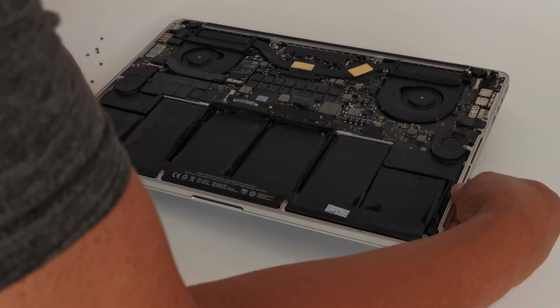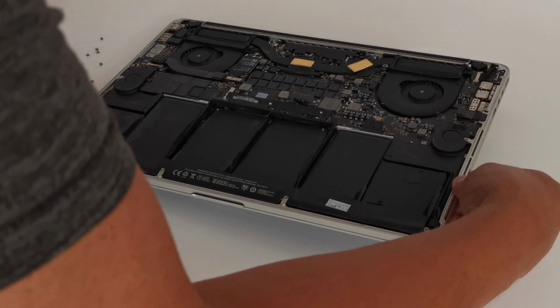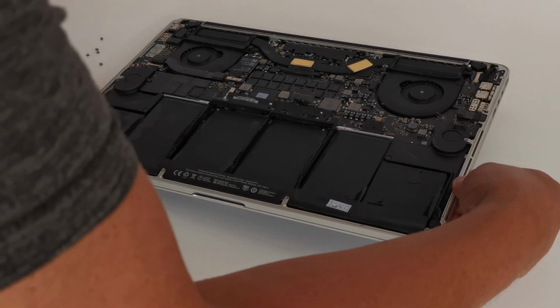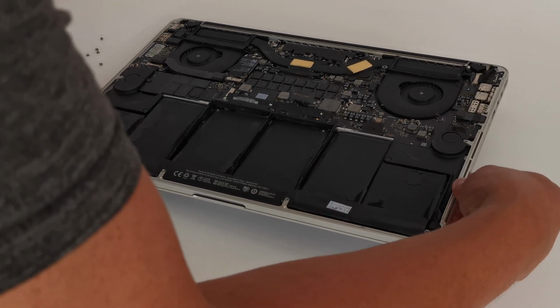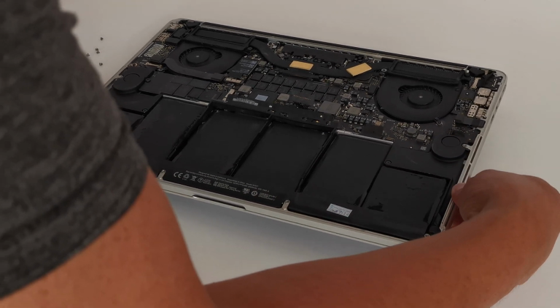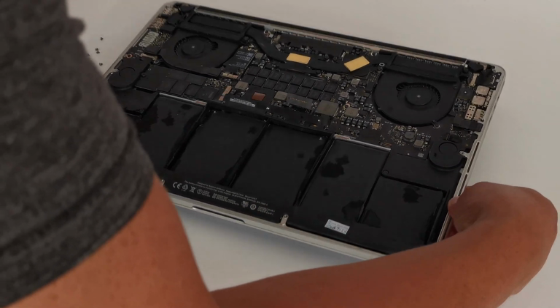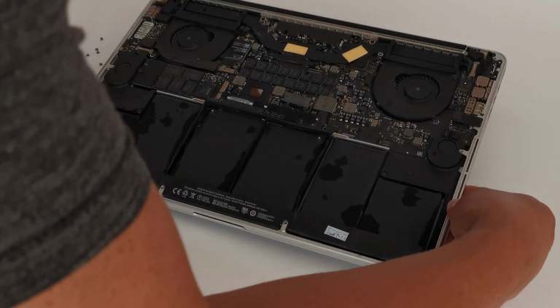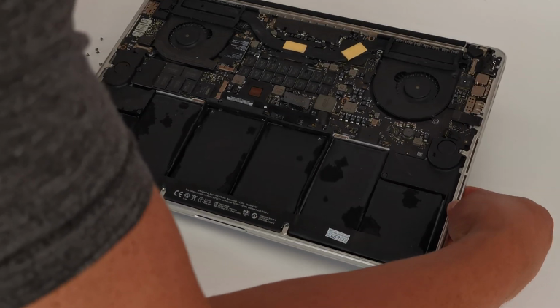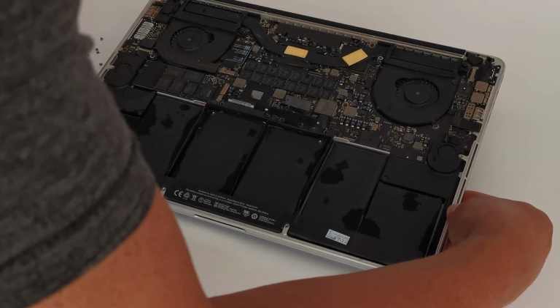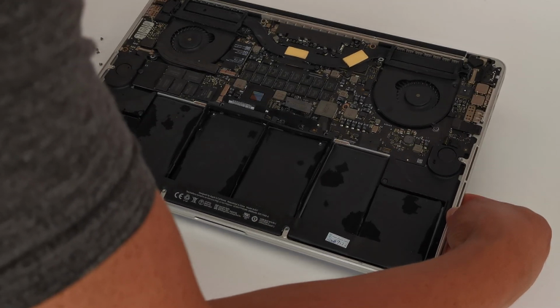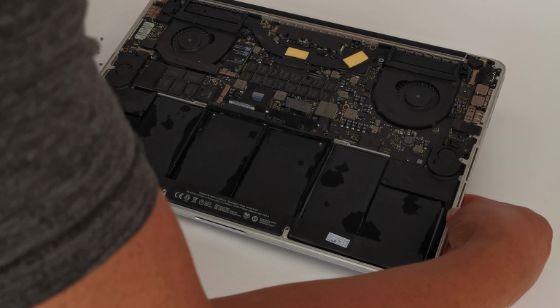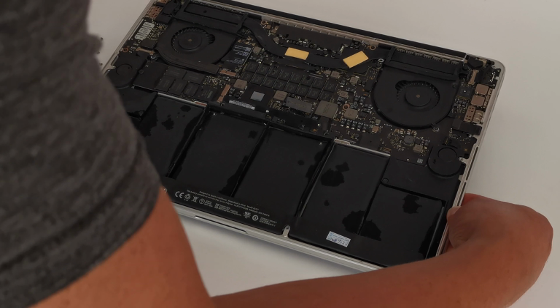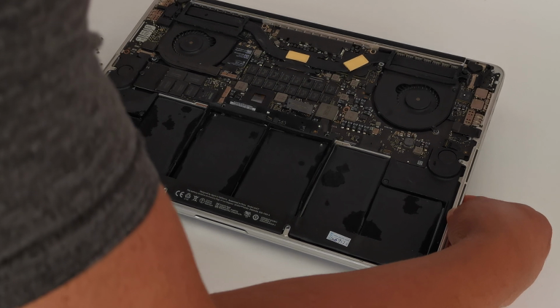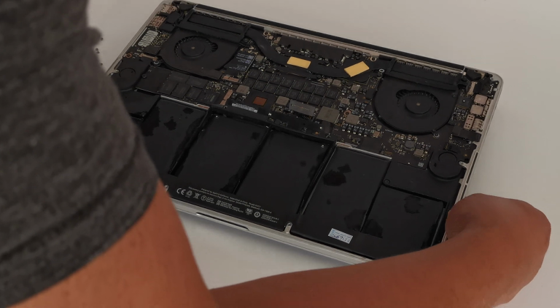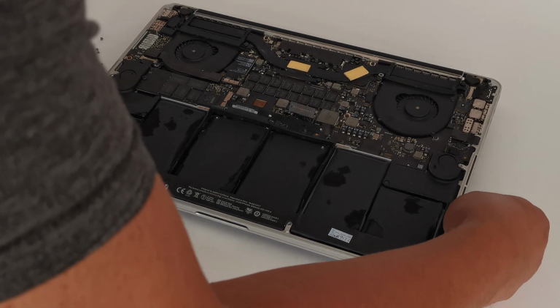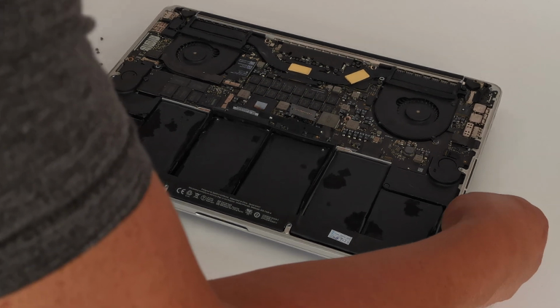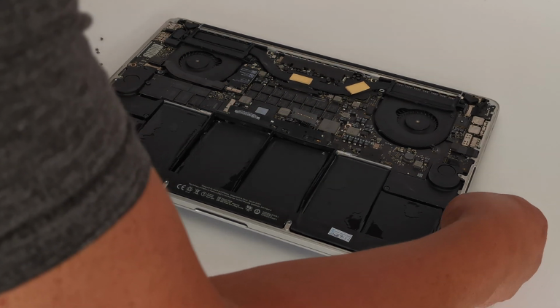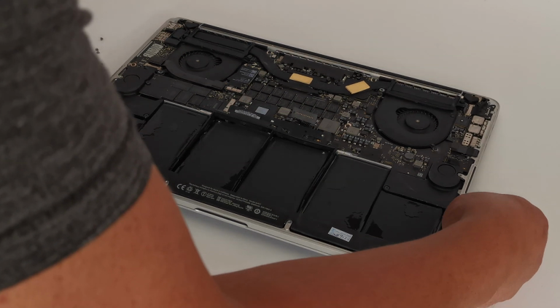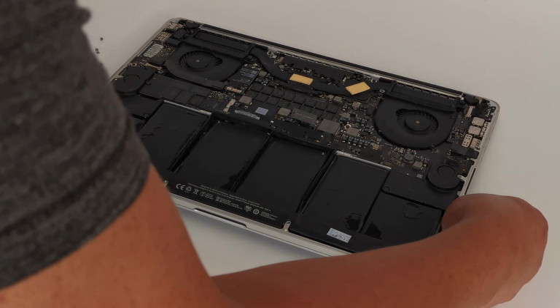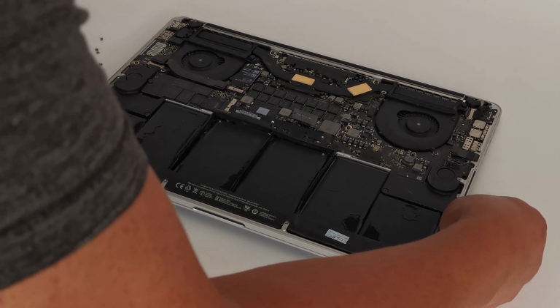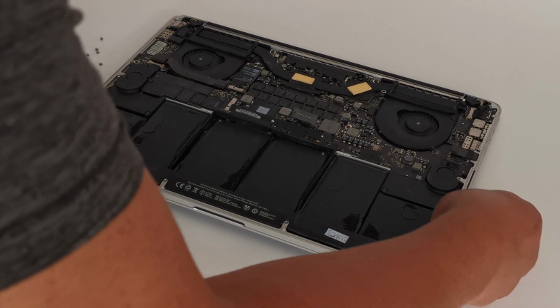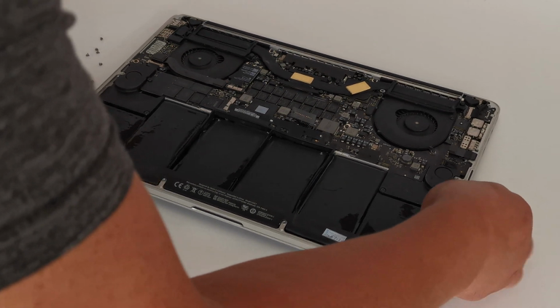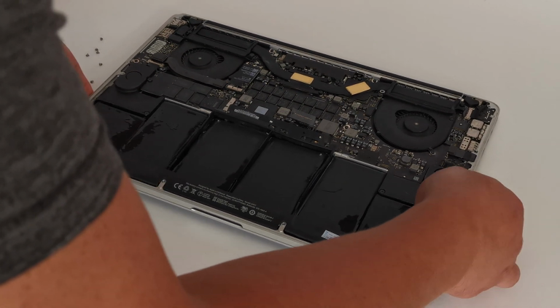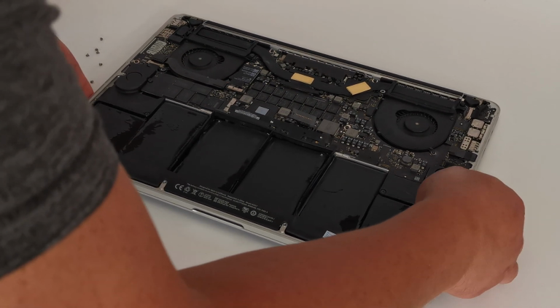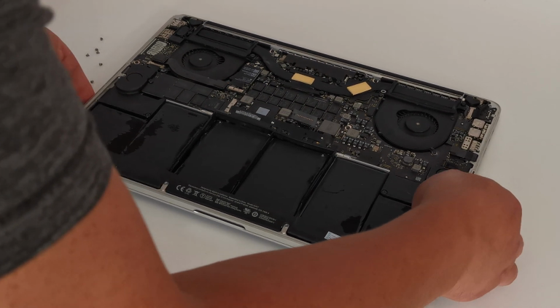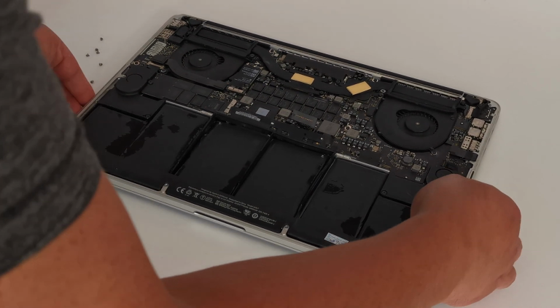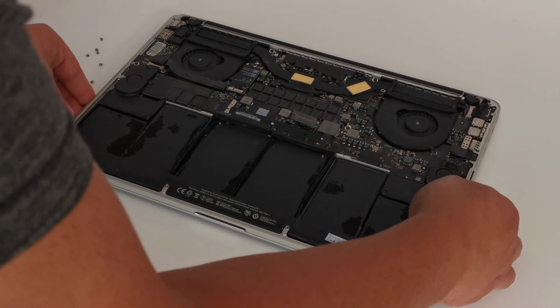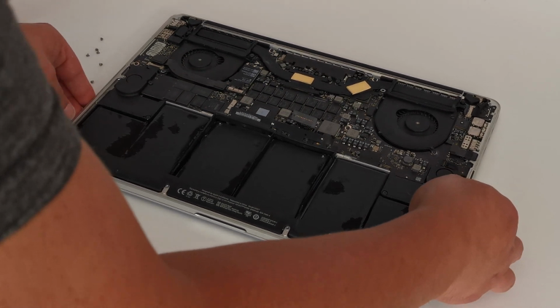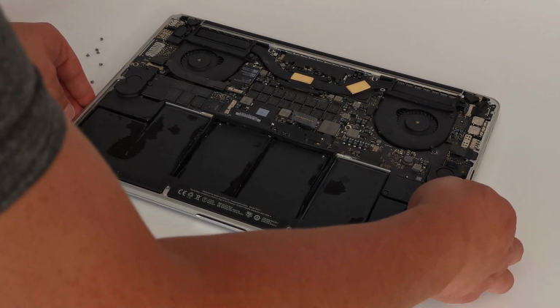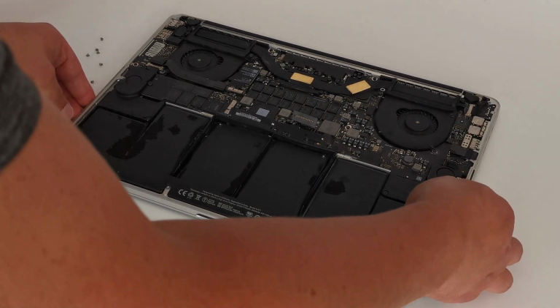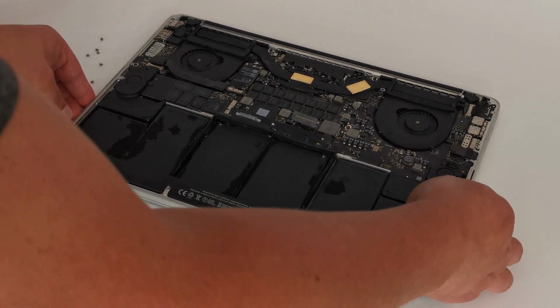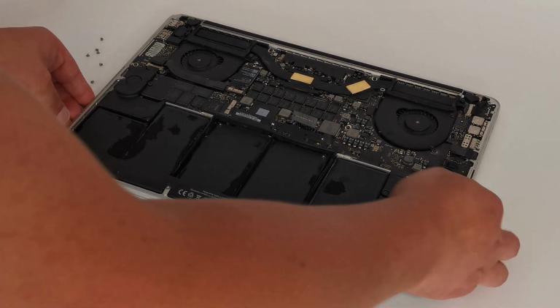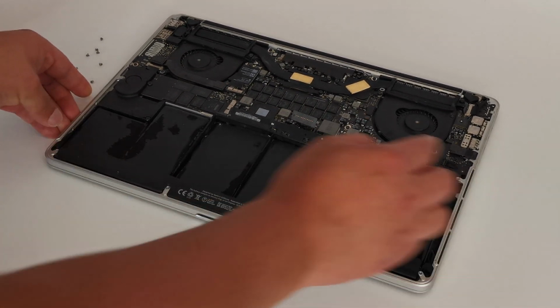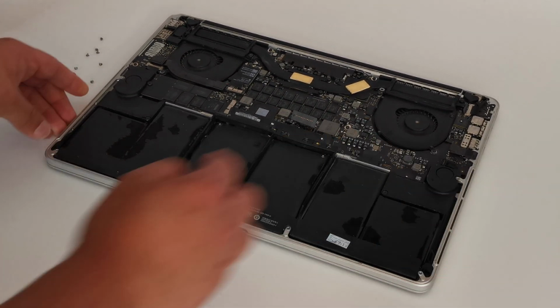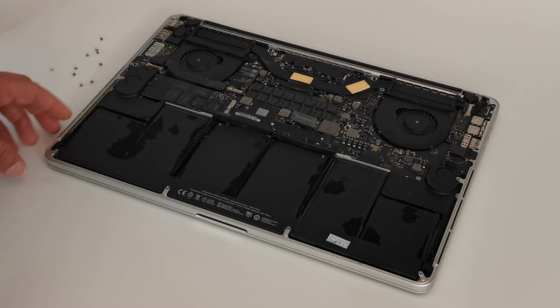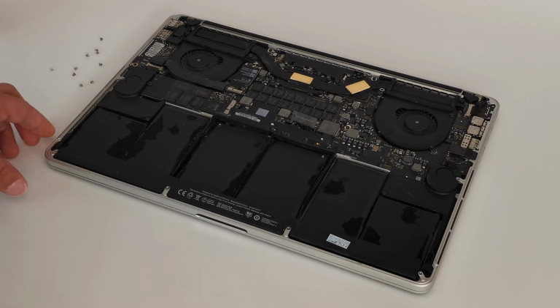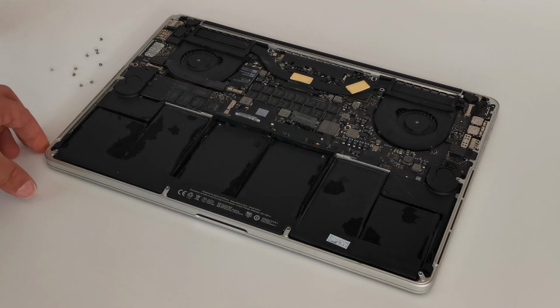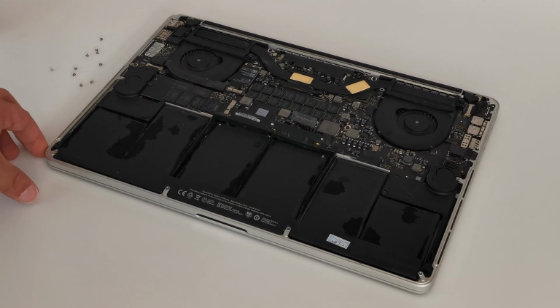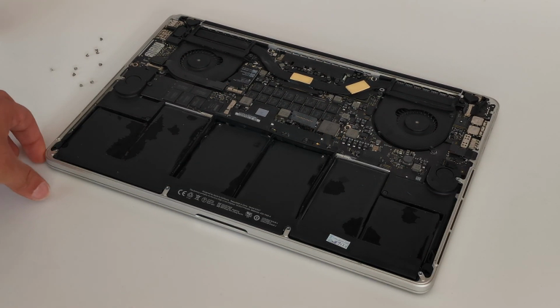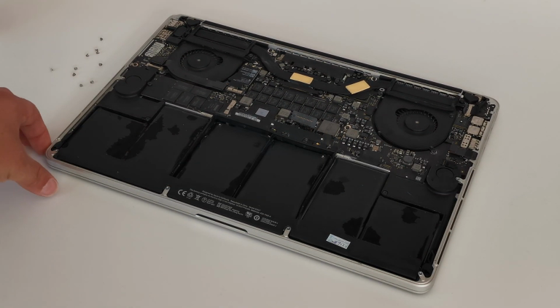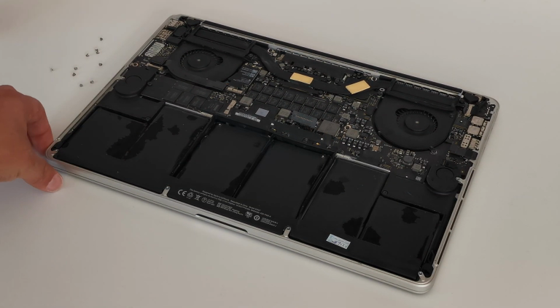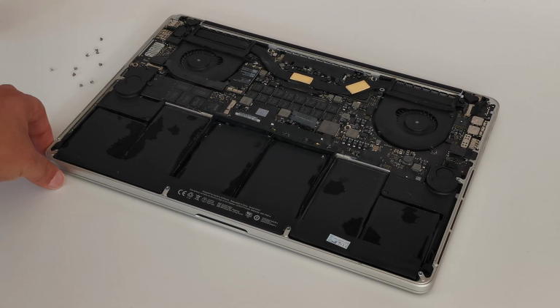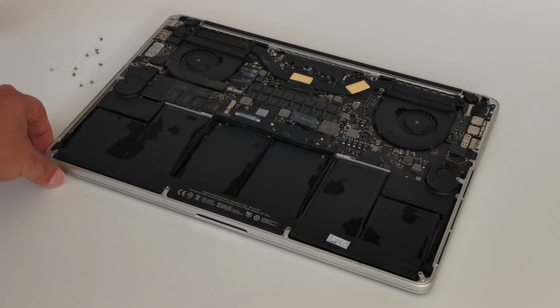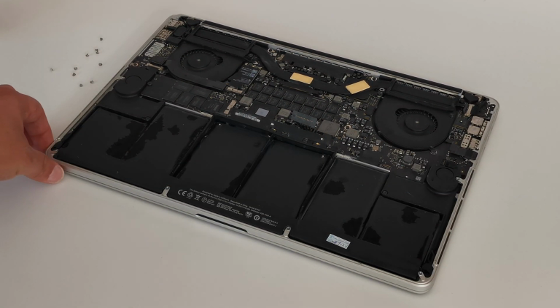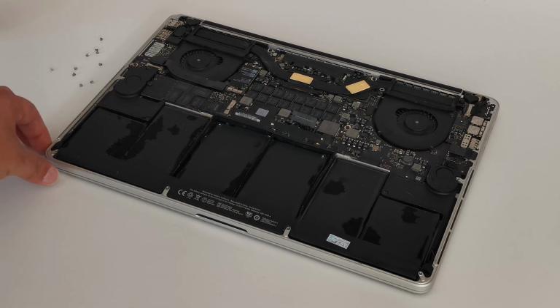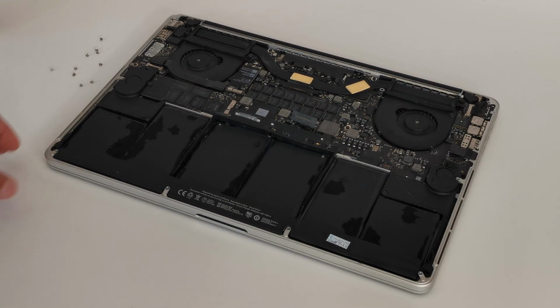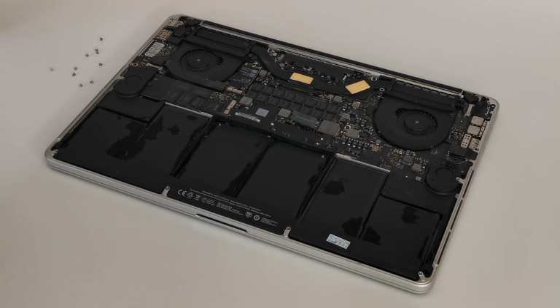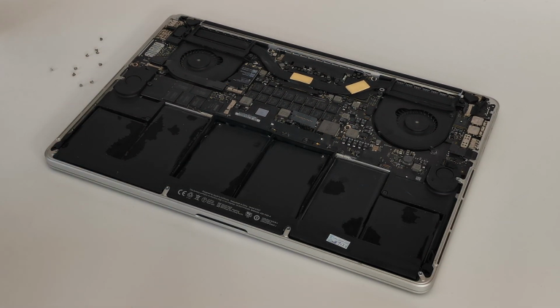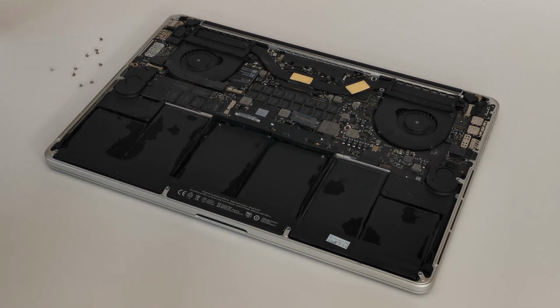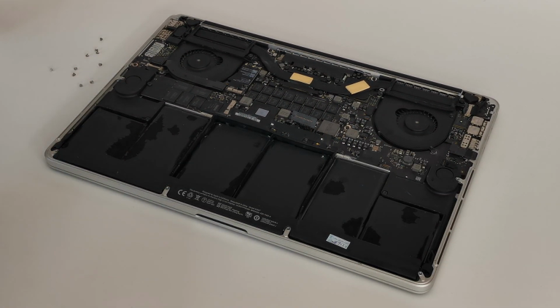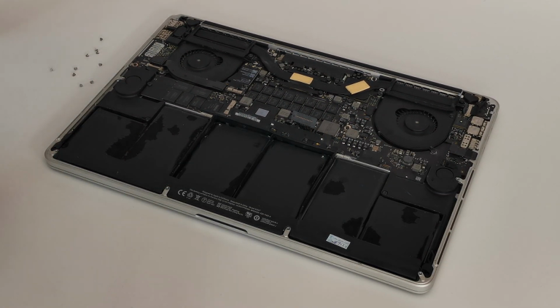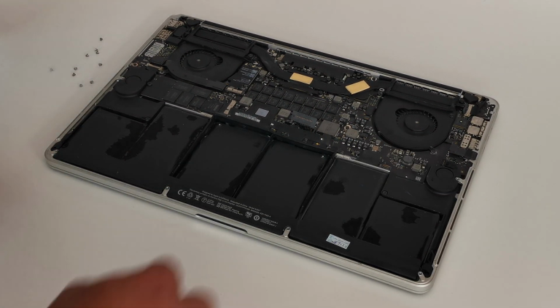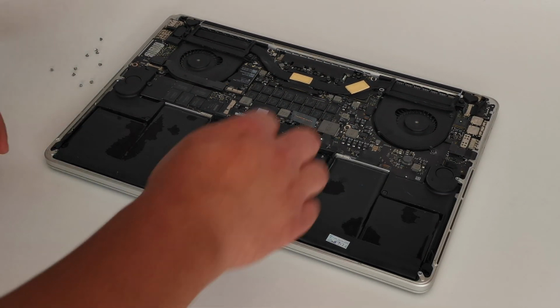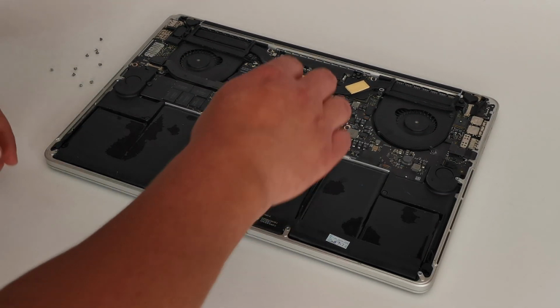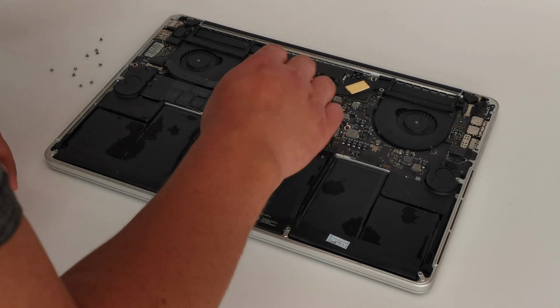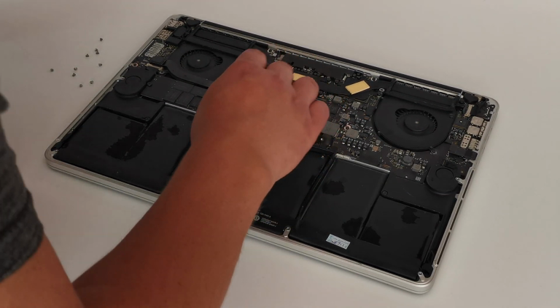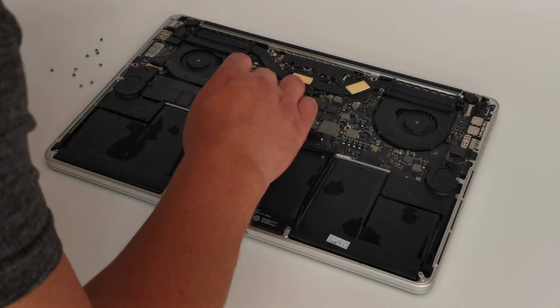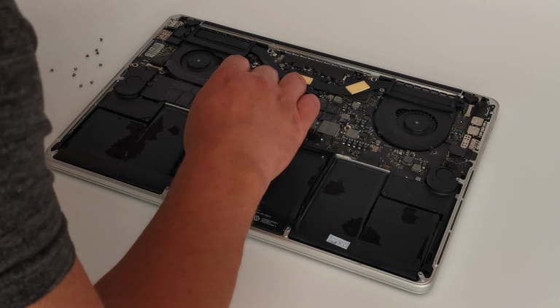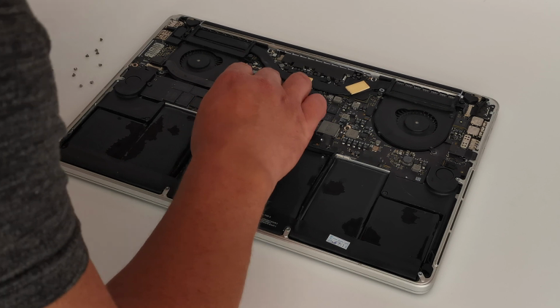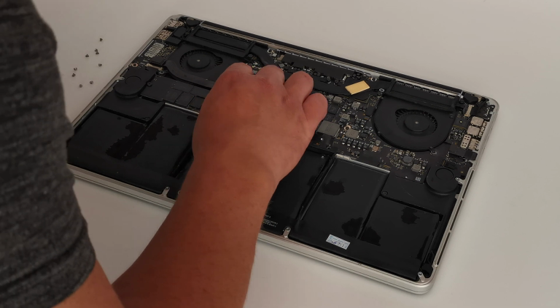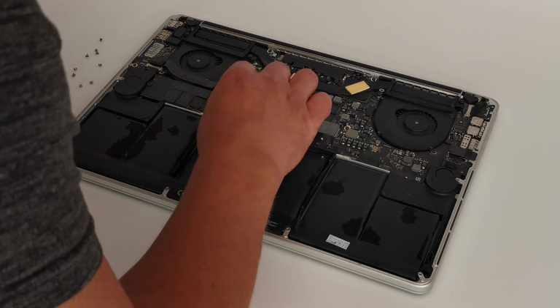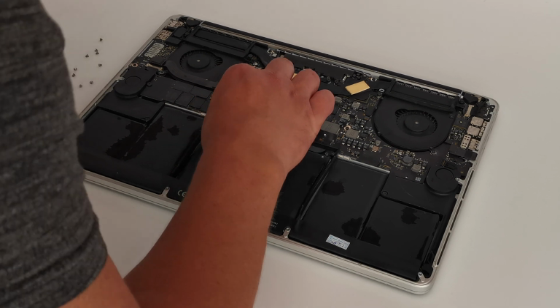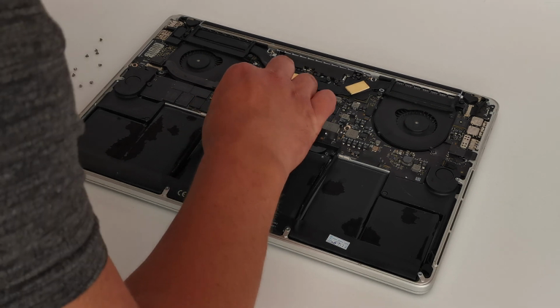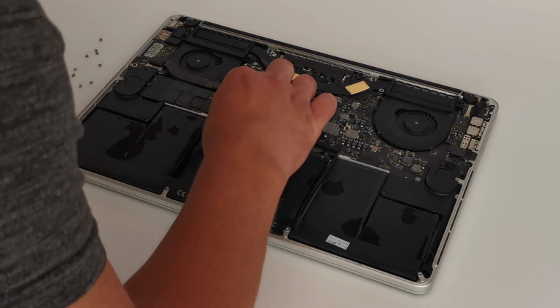If you tilt the laptop slightly, you can get the isopropanol to run under the battery — it just makes the adhesion a little bit easier to remove.